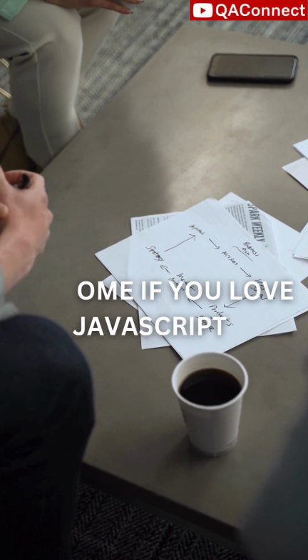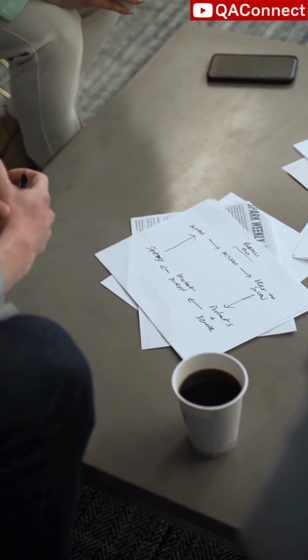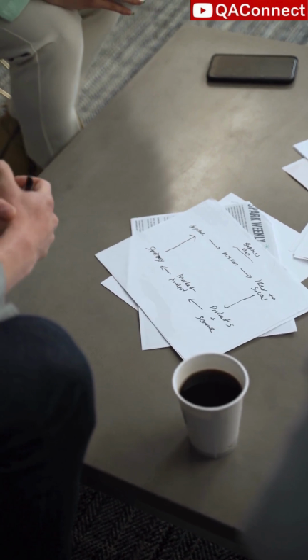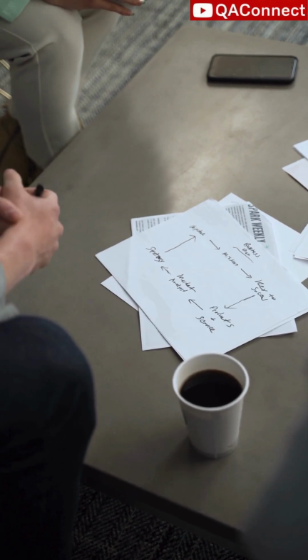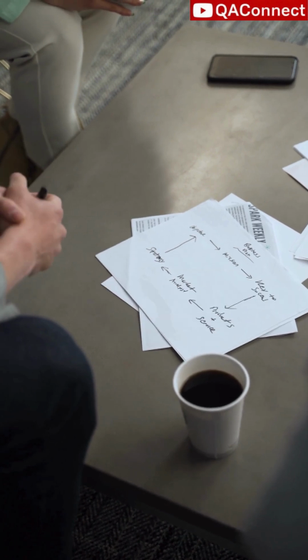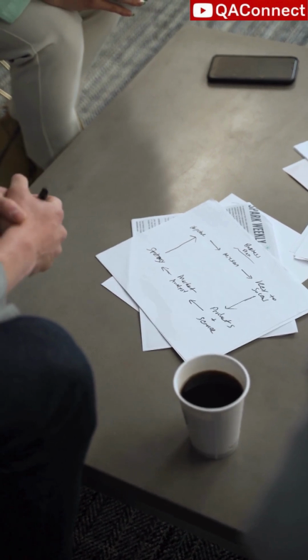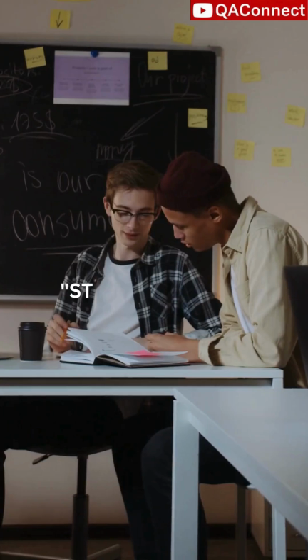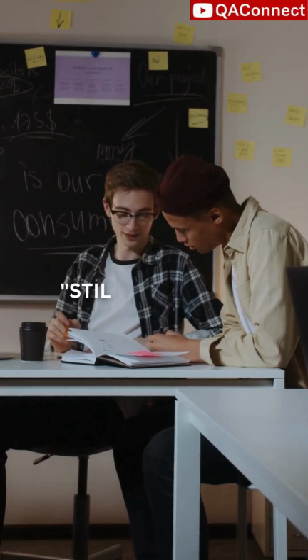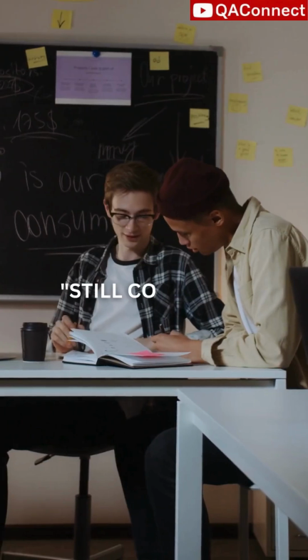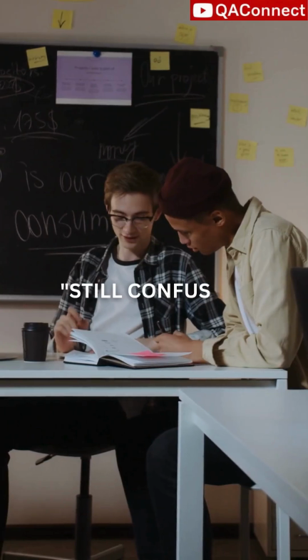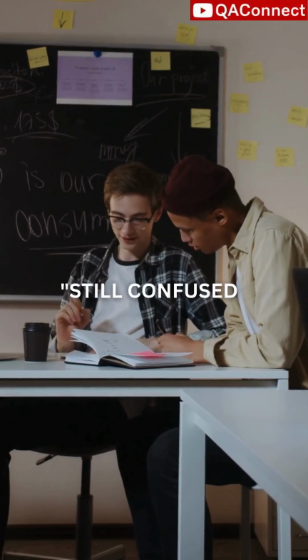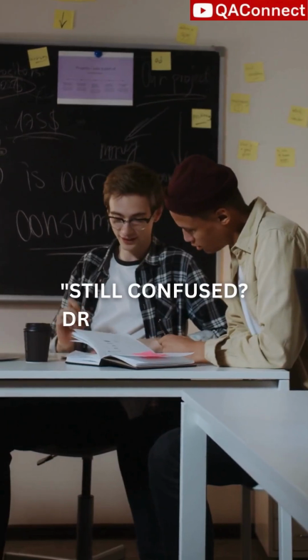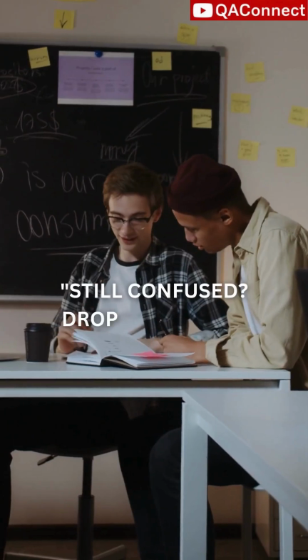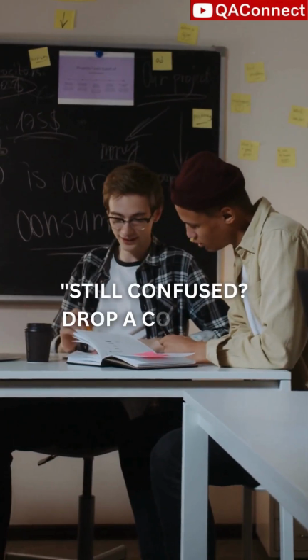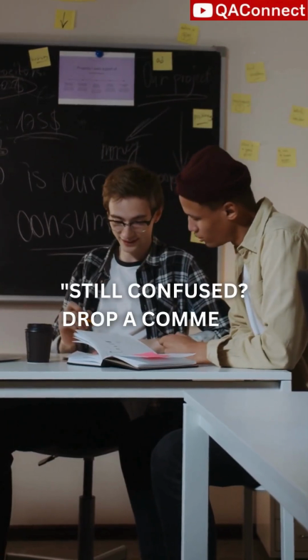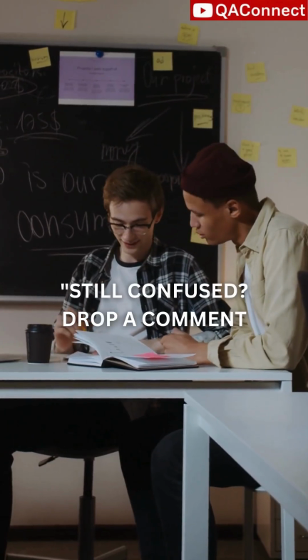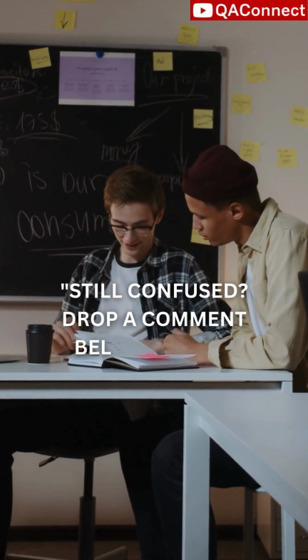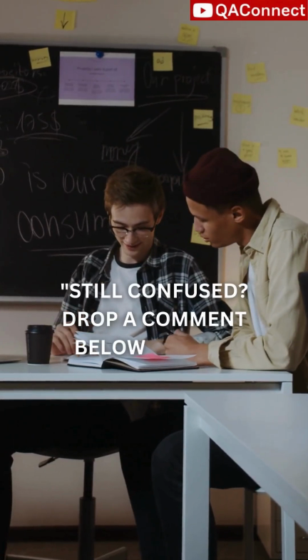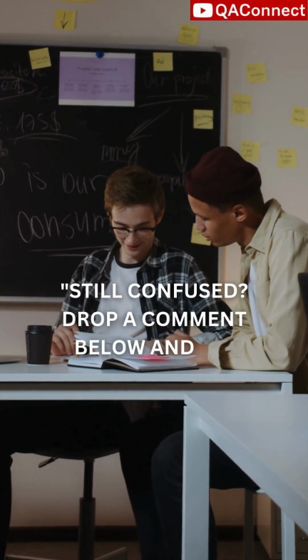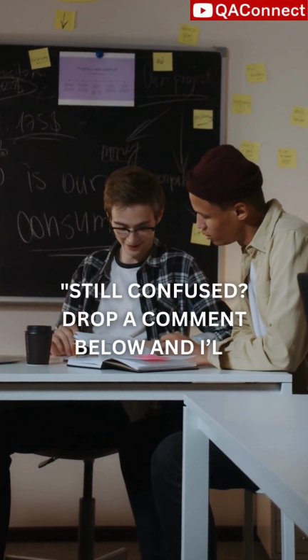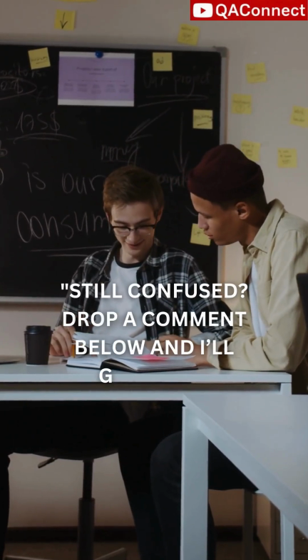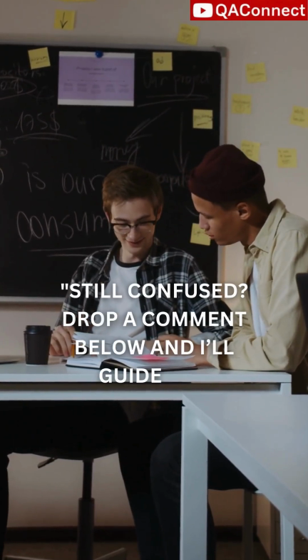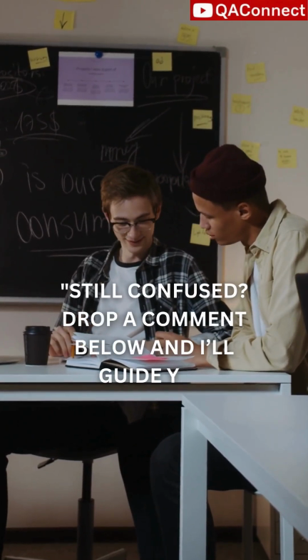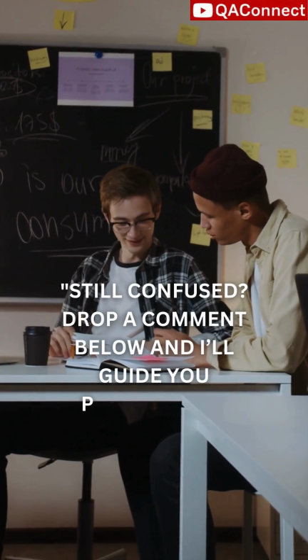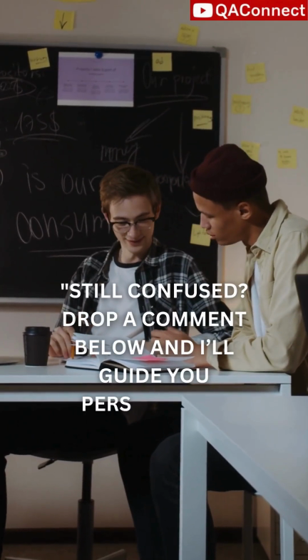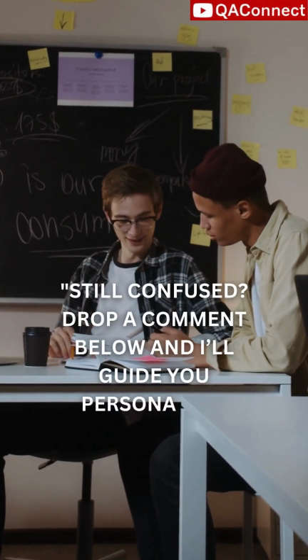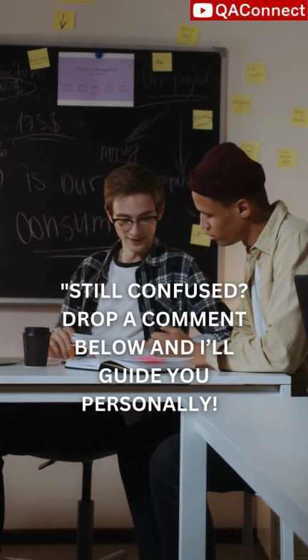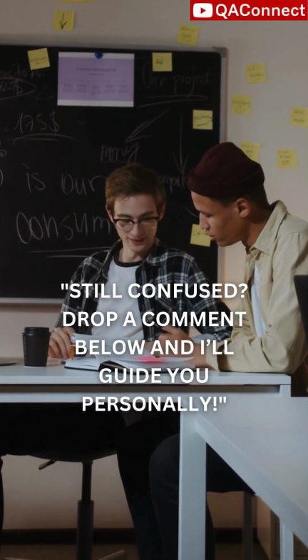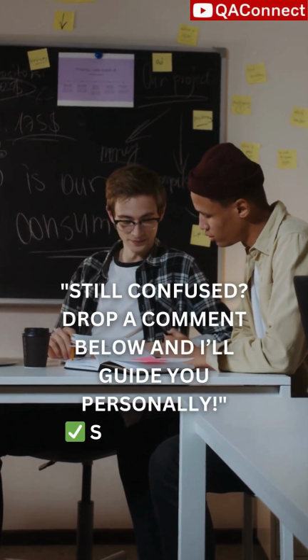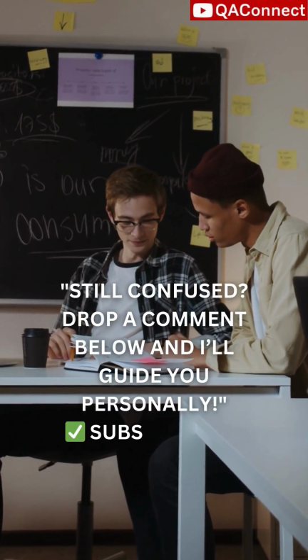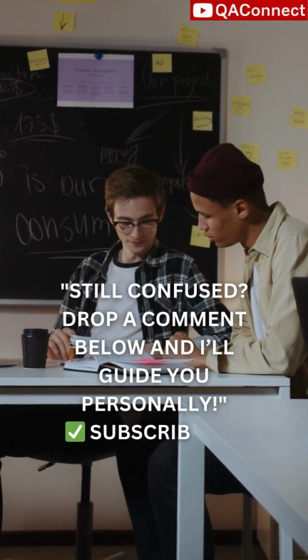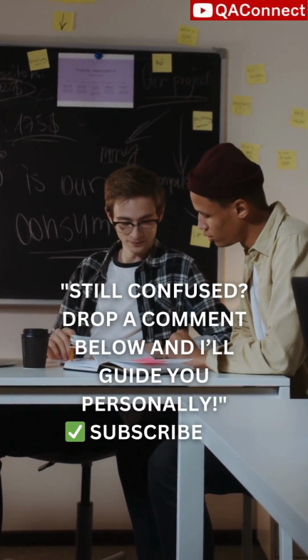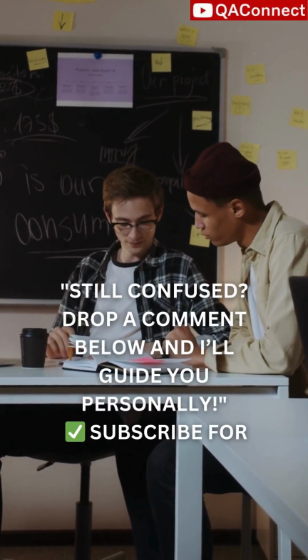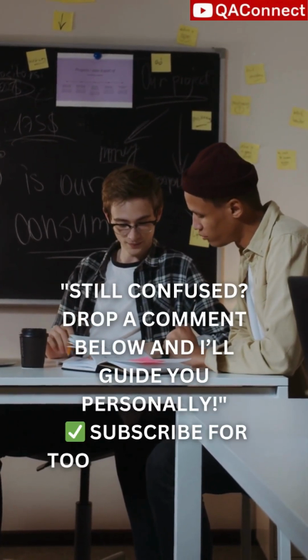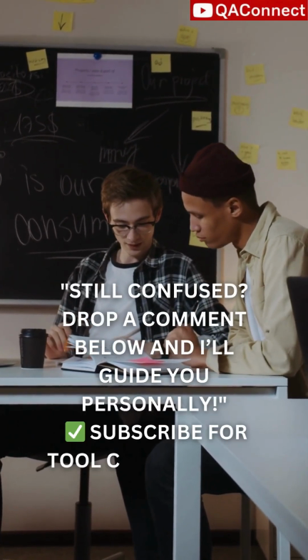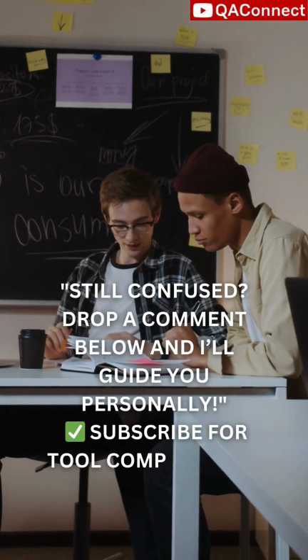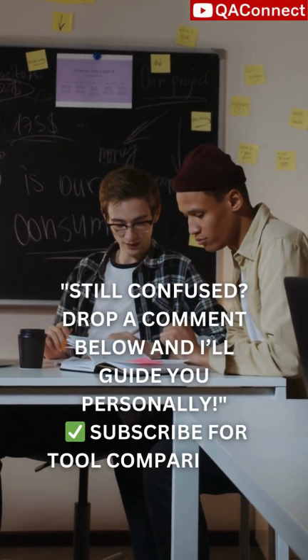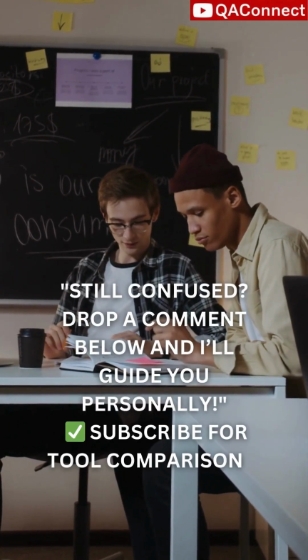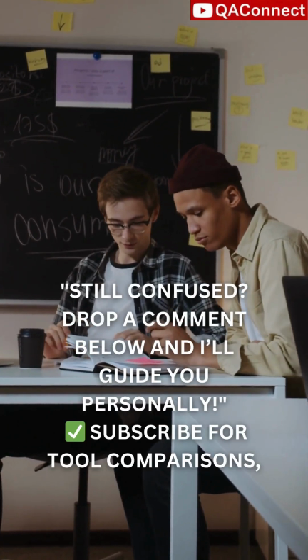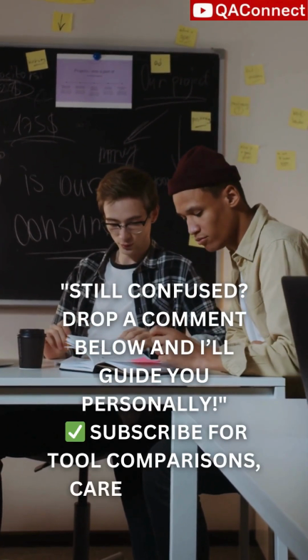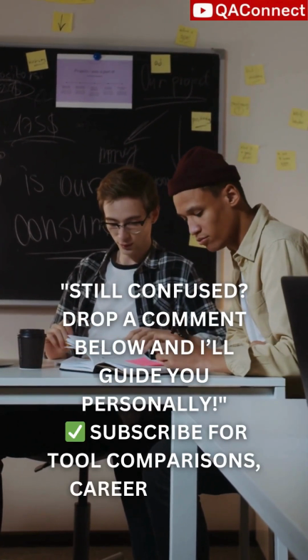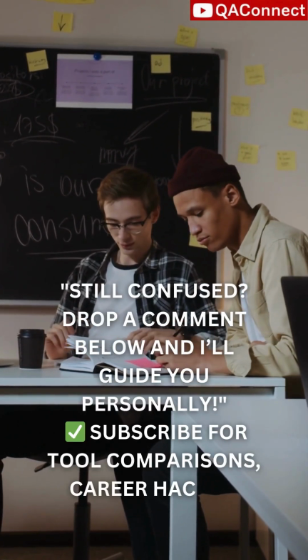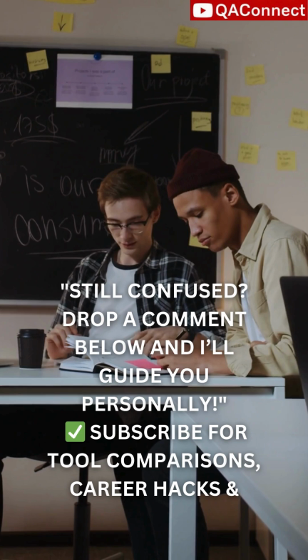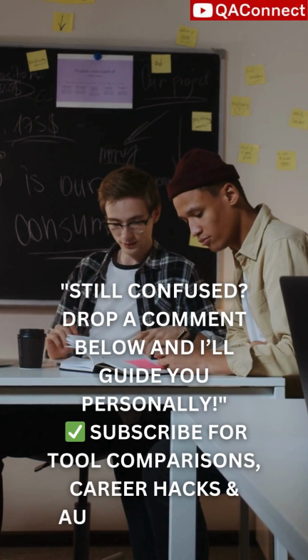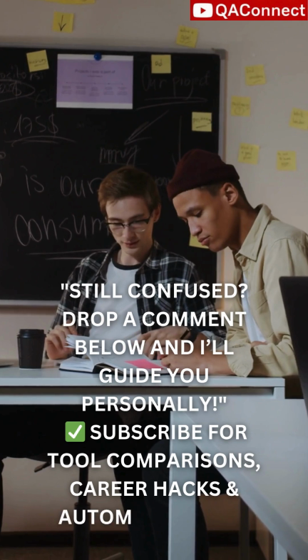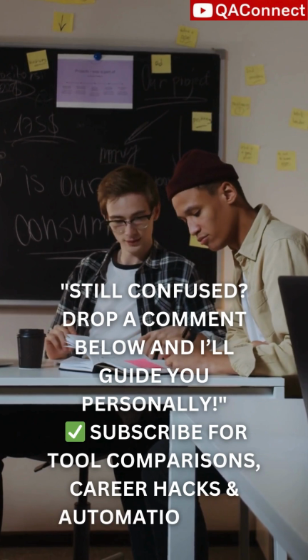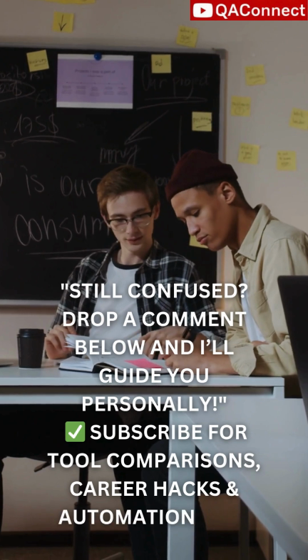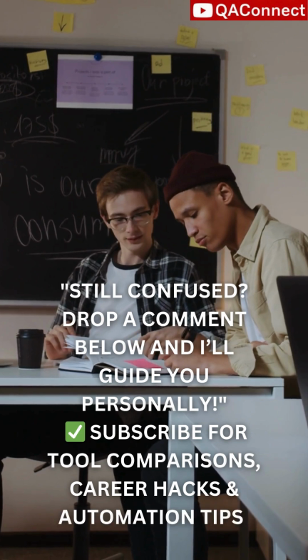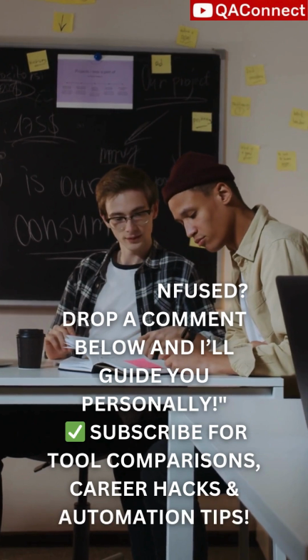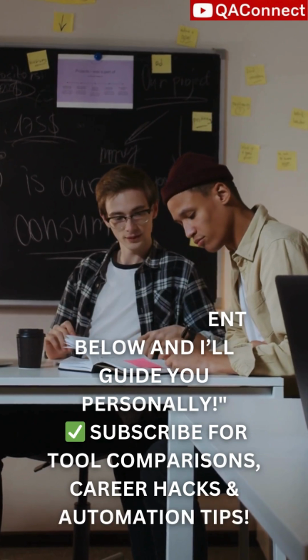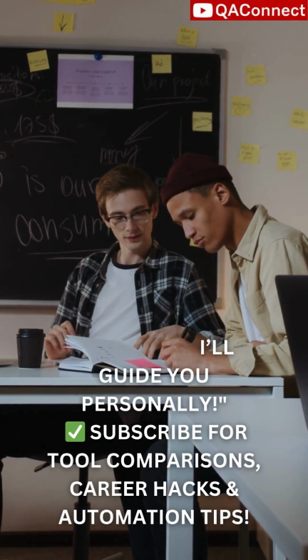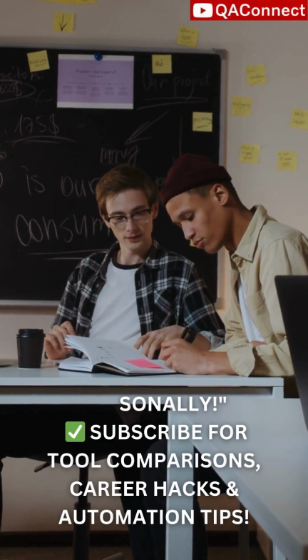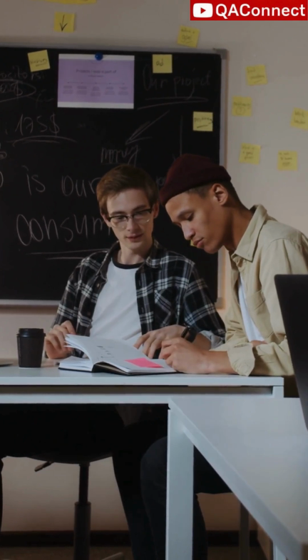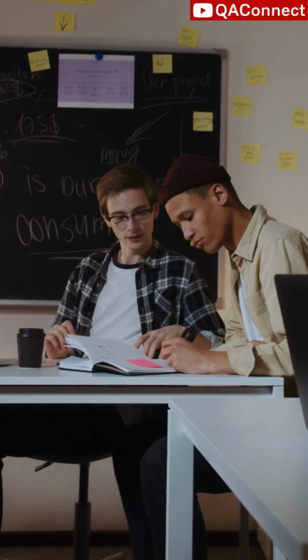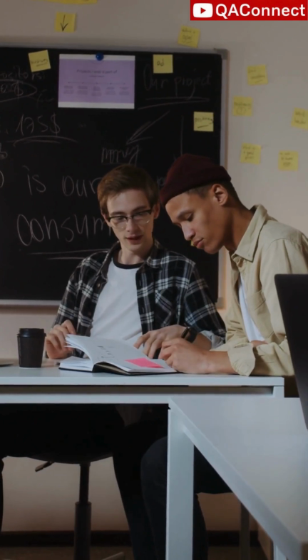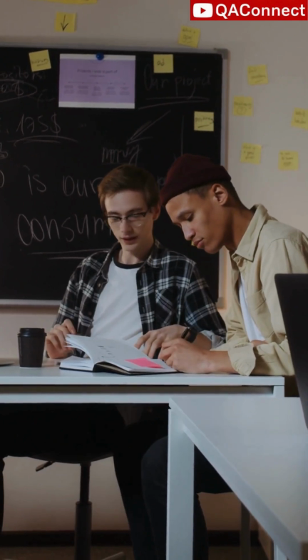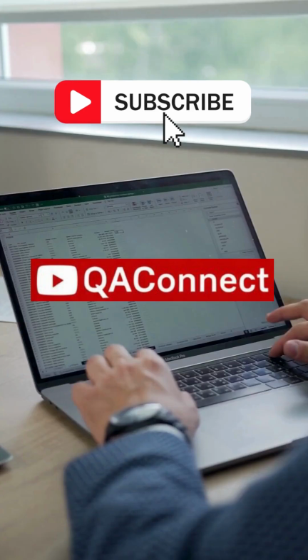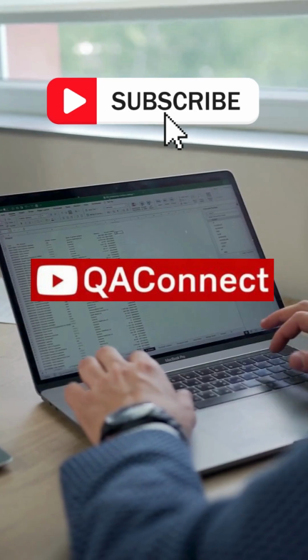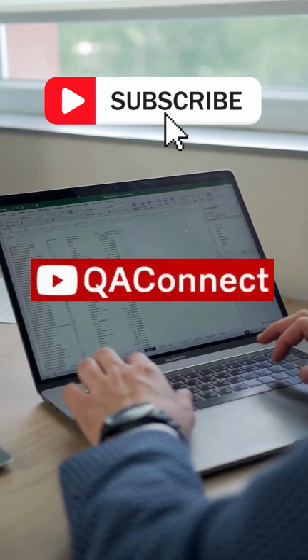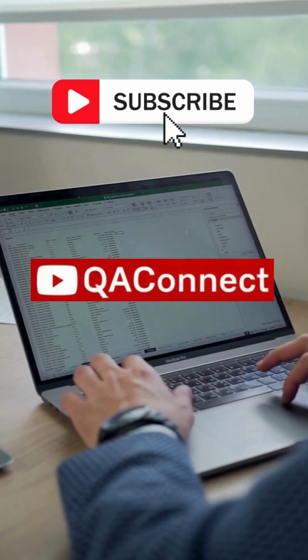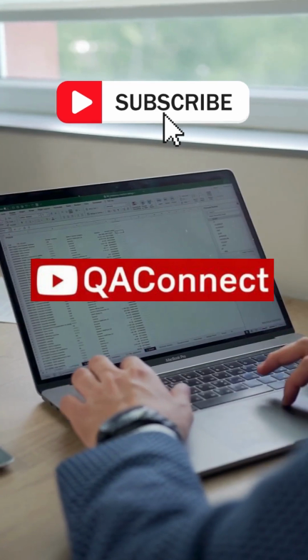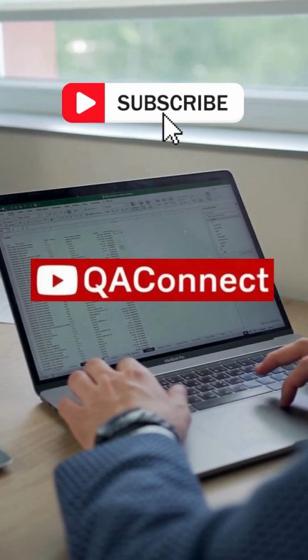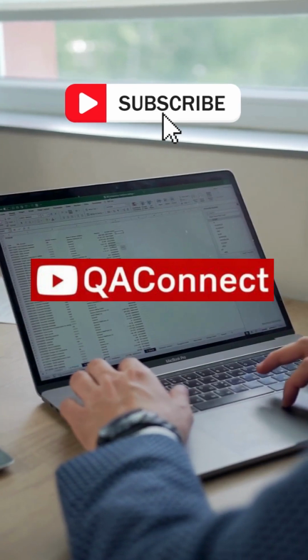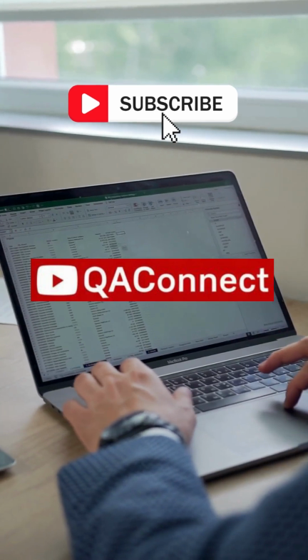Still confused? Drop a comment below and I'll guide you personally. Subscribe for tool comparisons, career hacks, and automation tips.